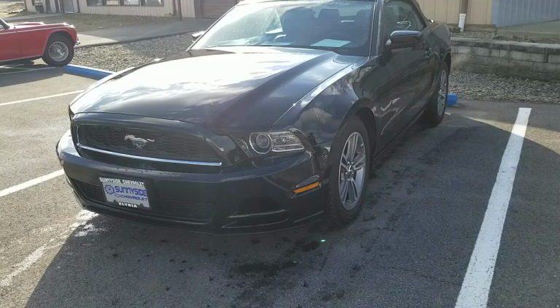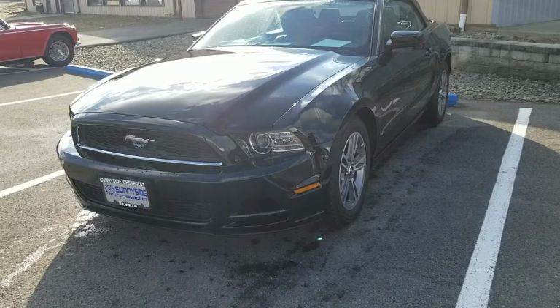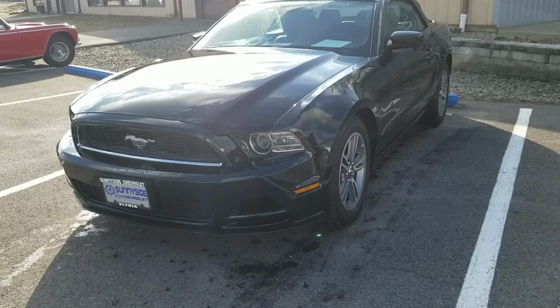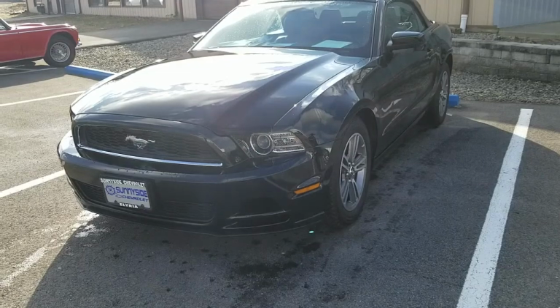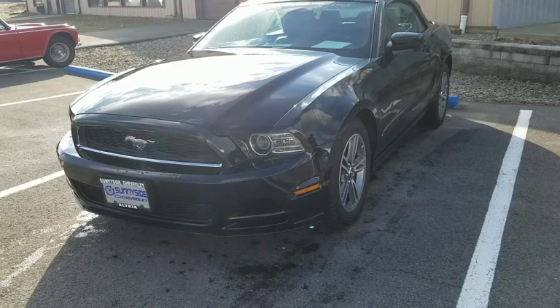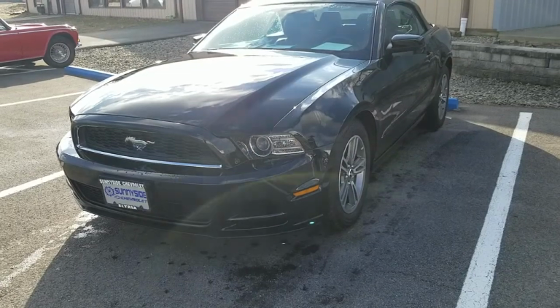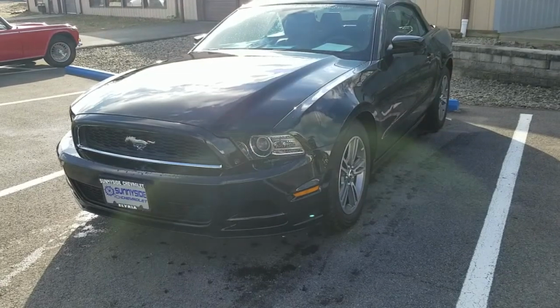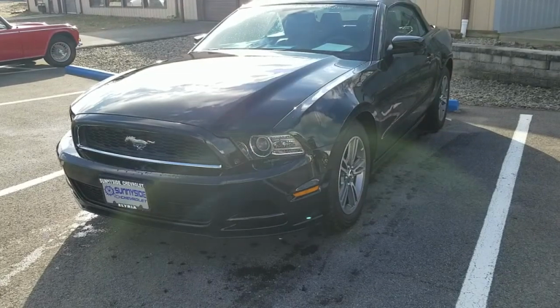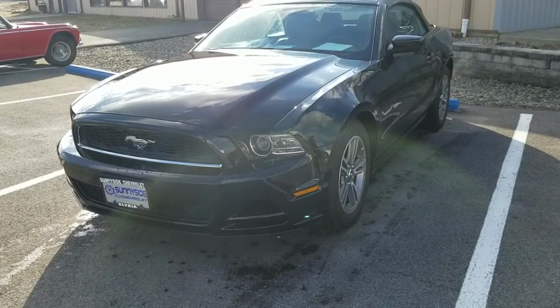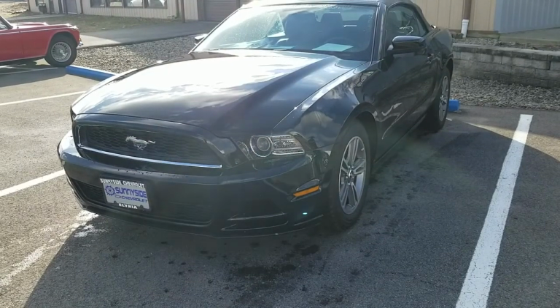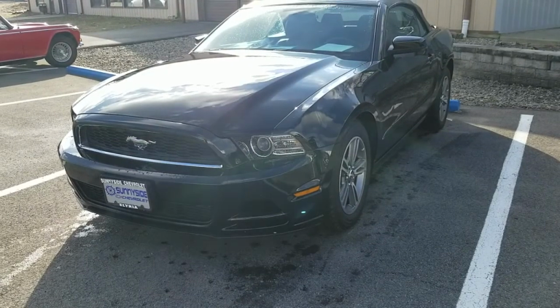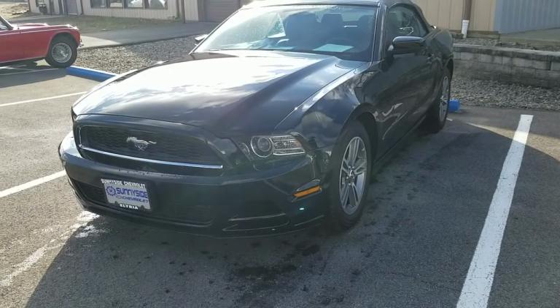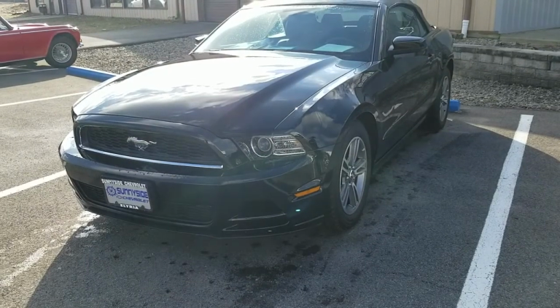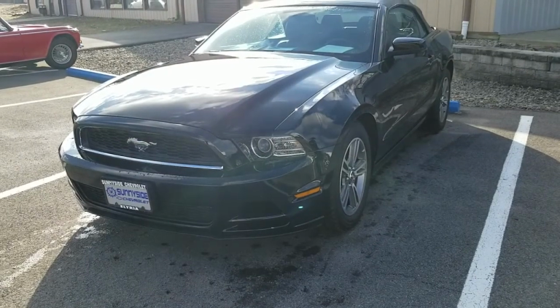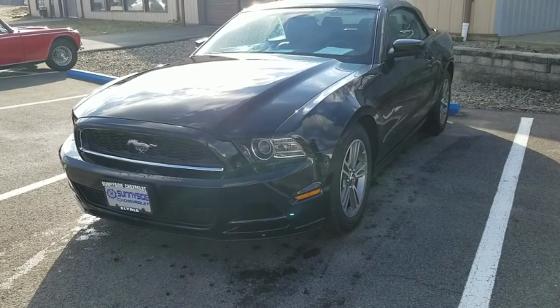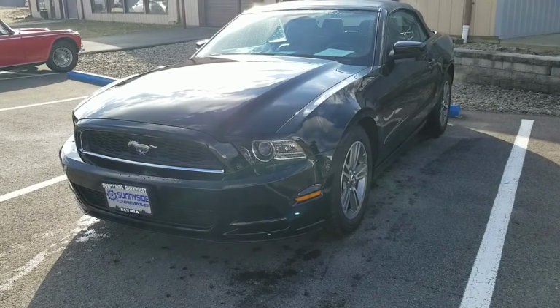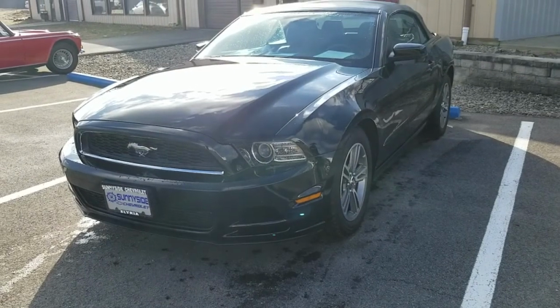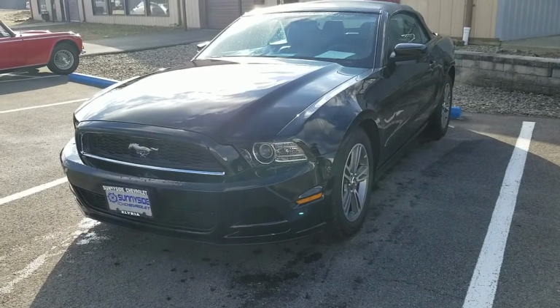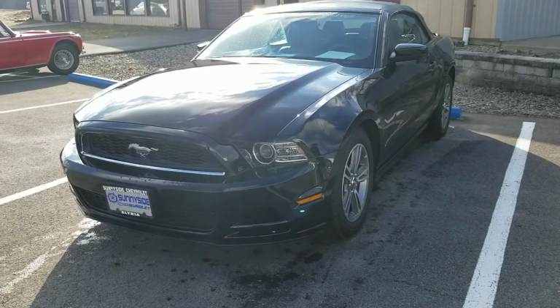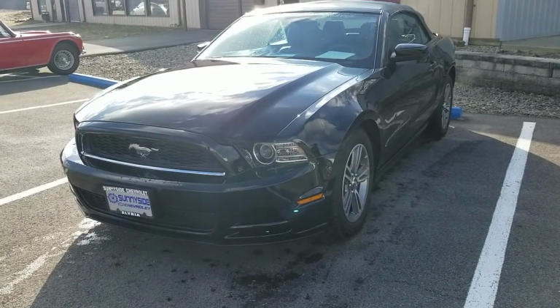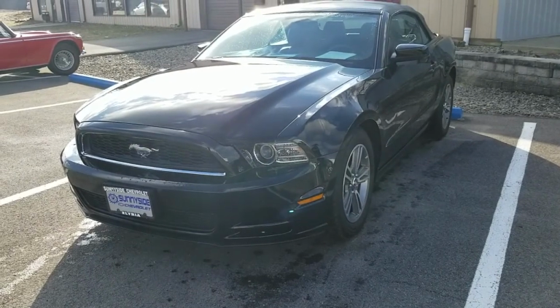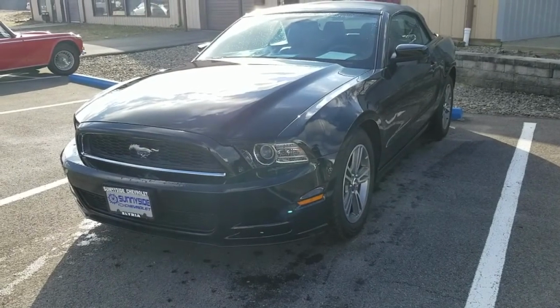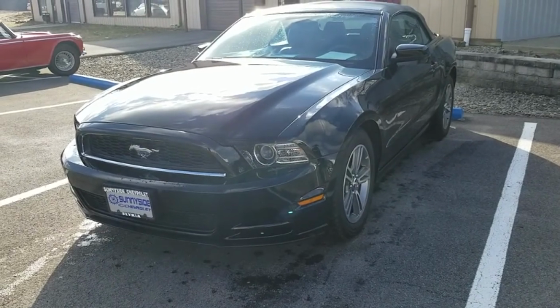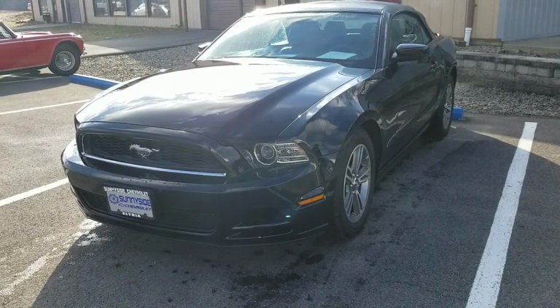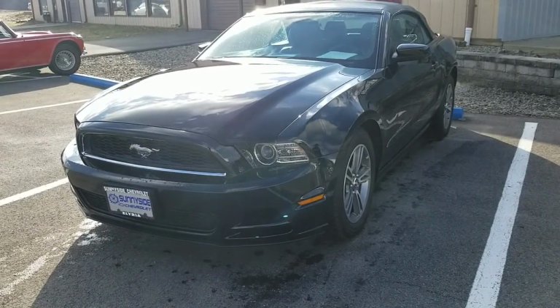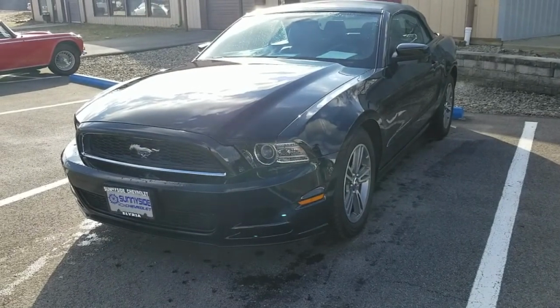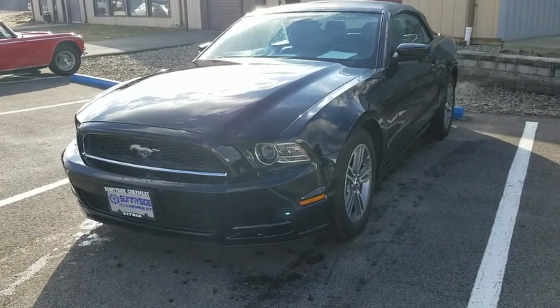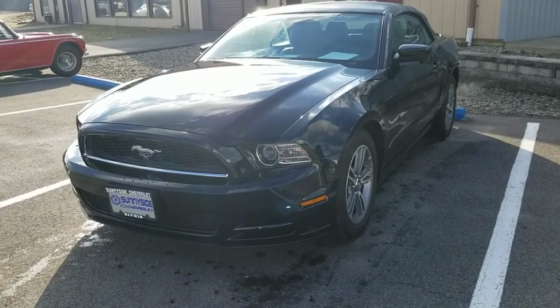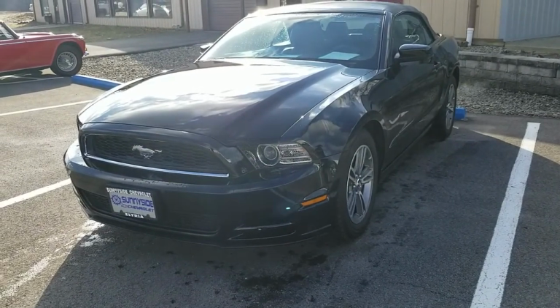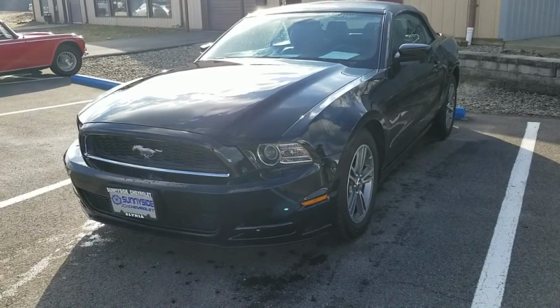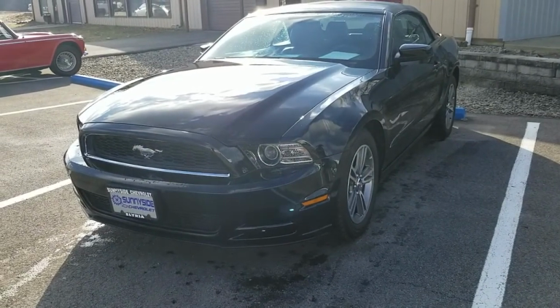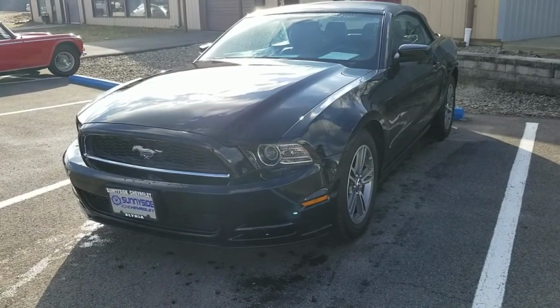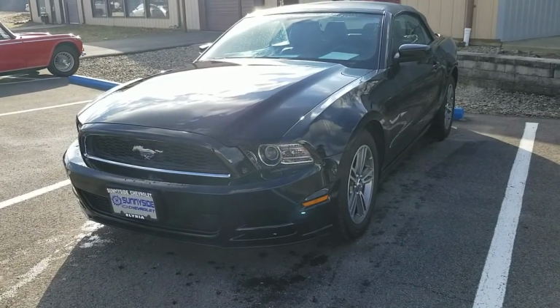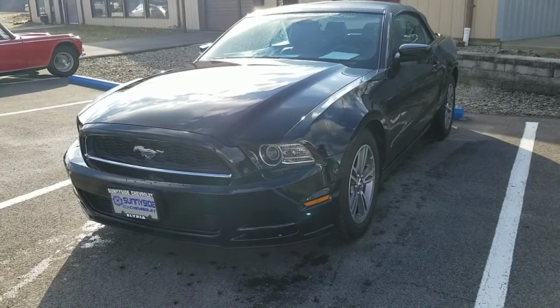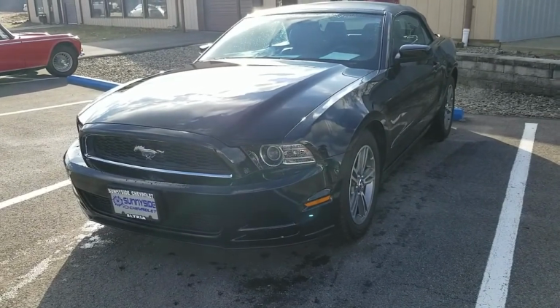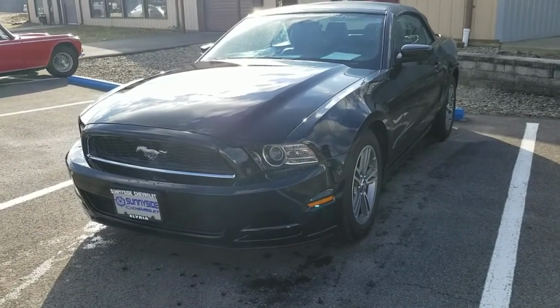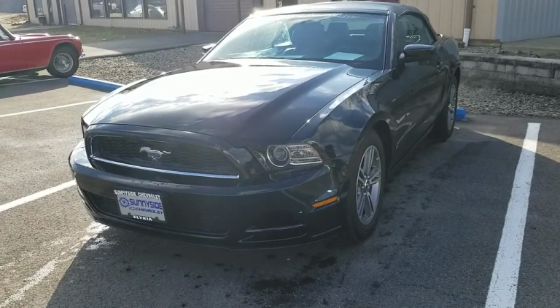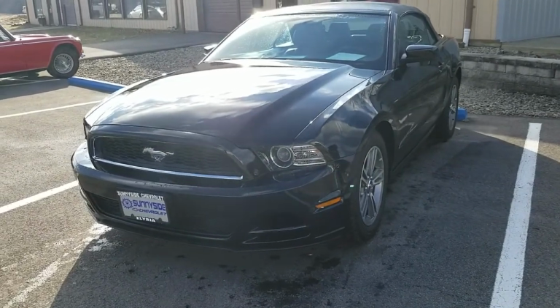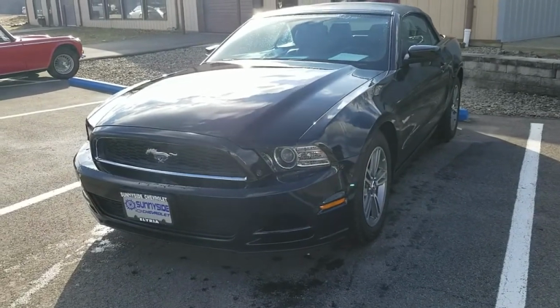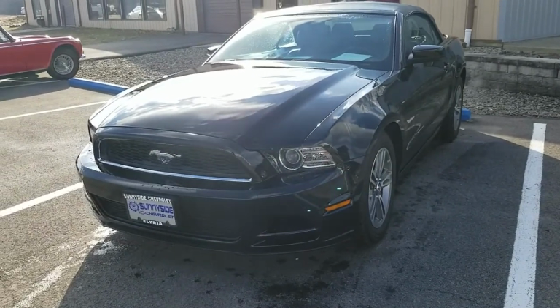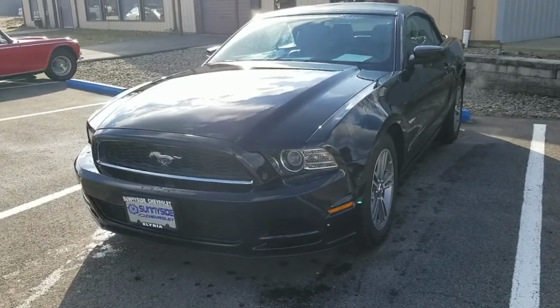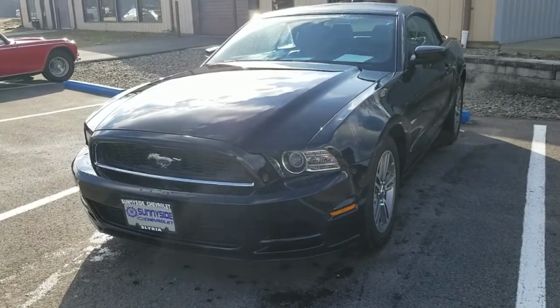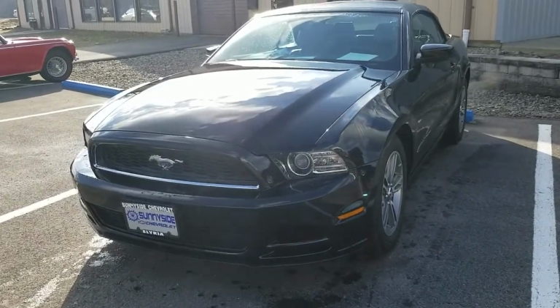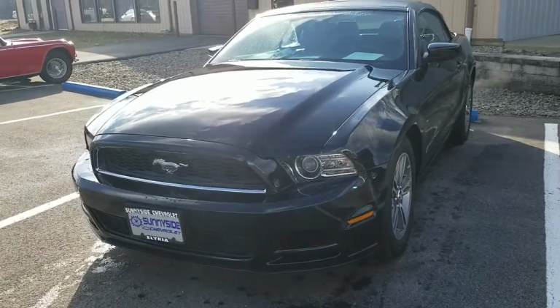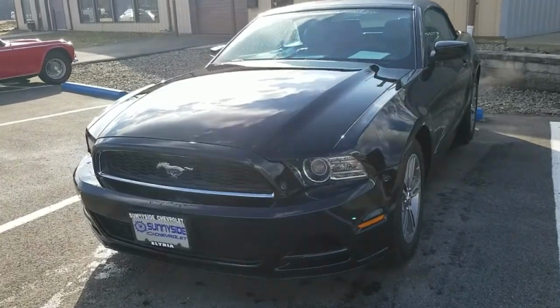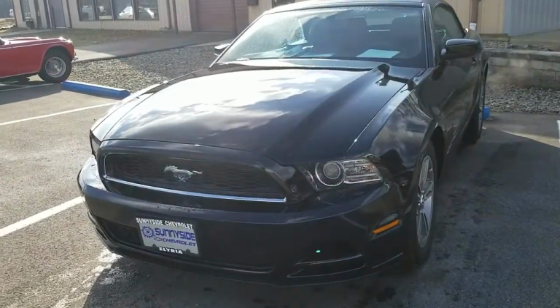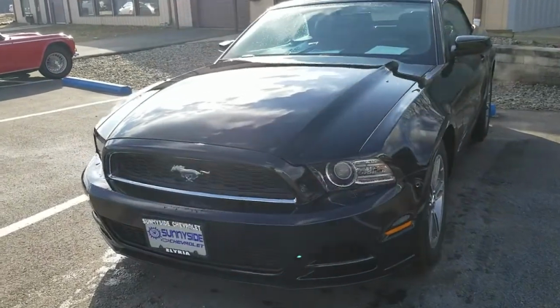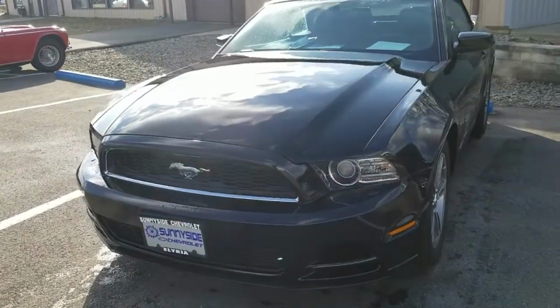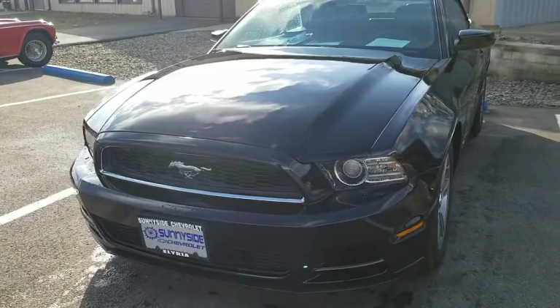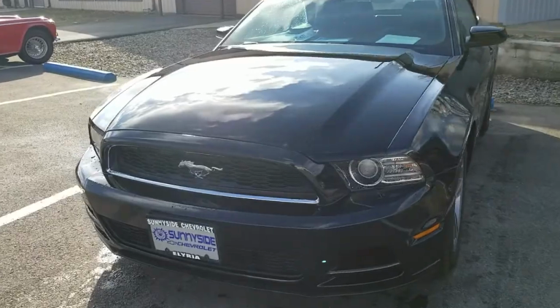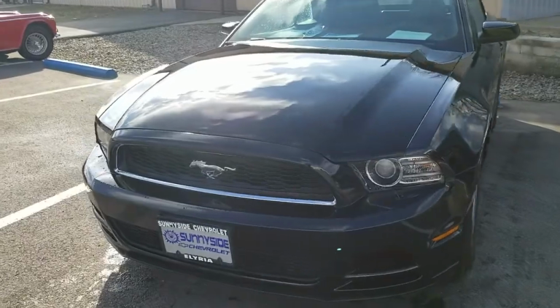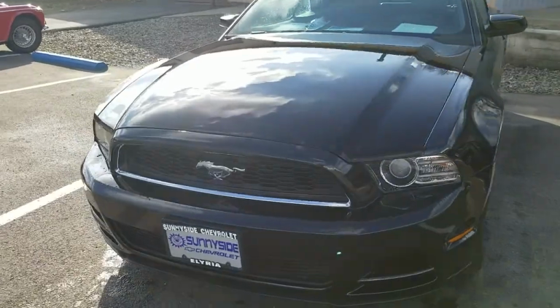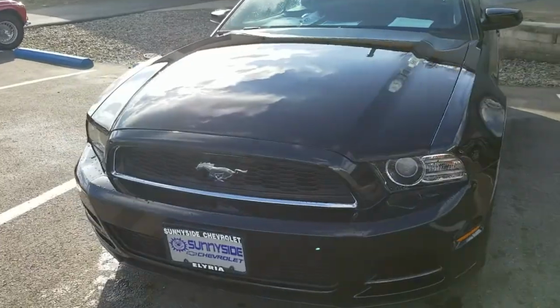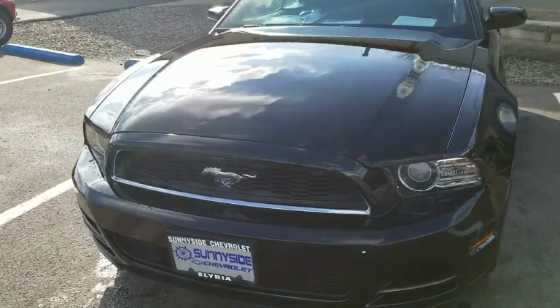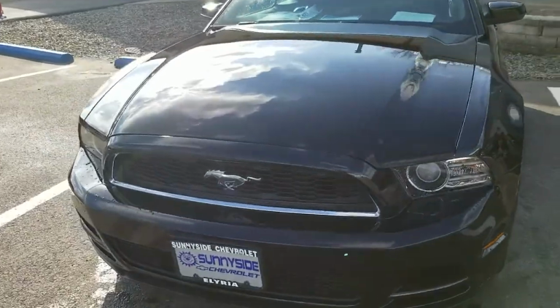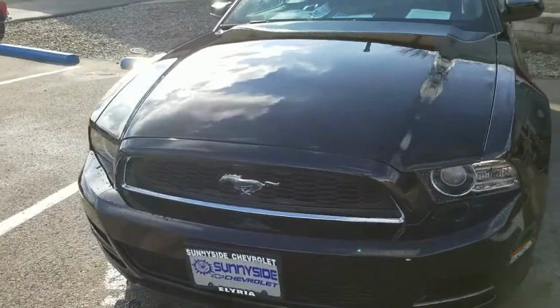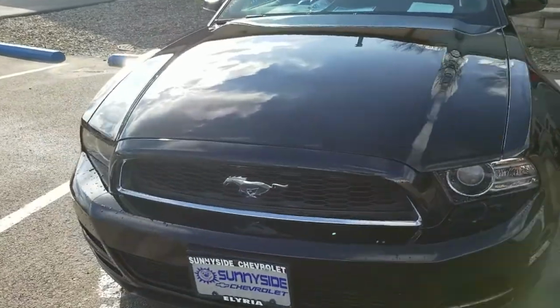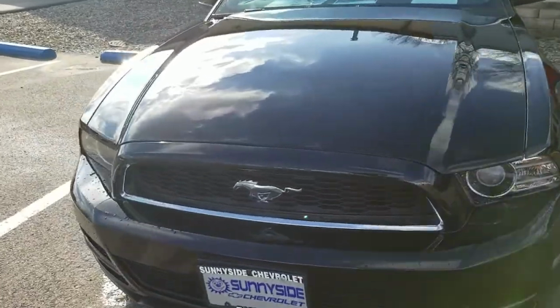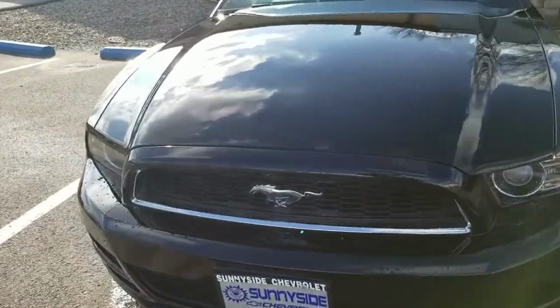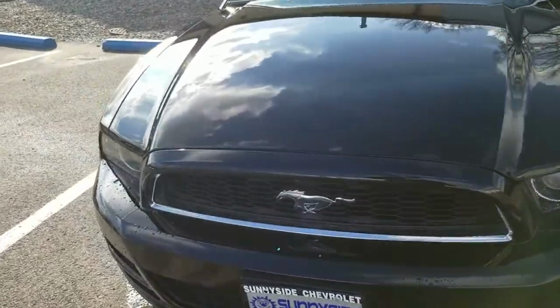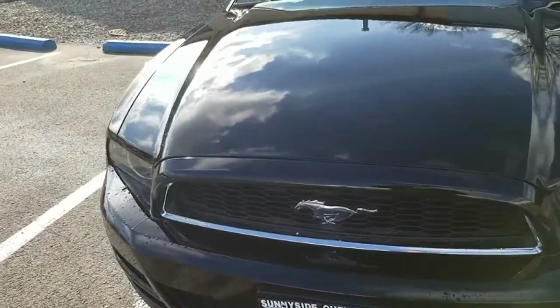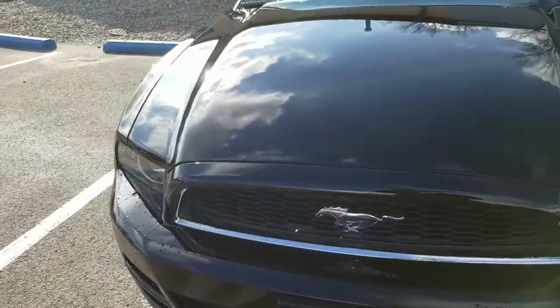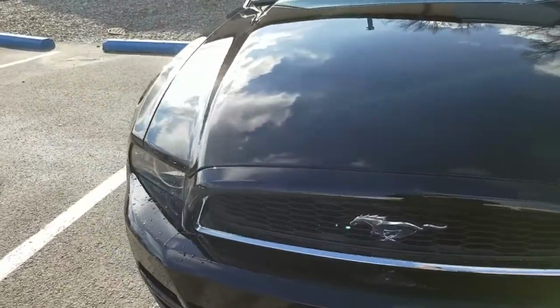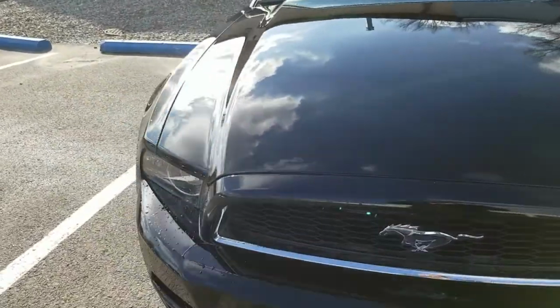This is the 2013 Mustang V6 convertible. I'm going to do a quick walk around on this.